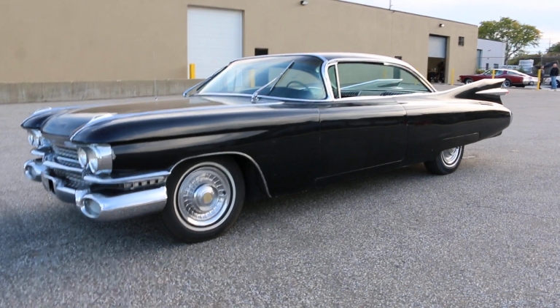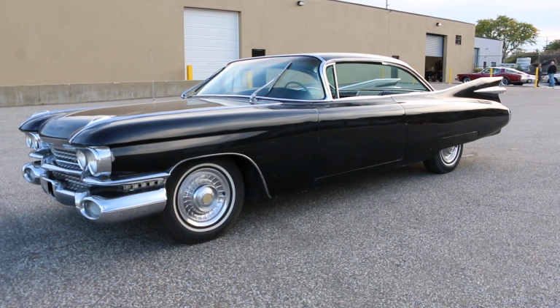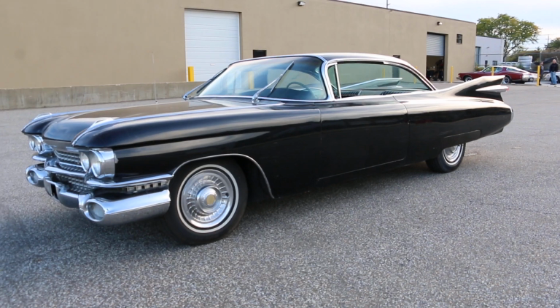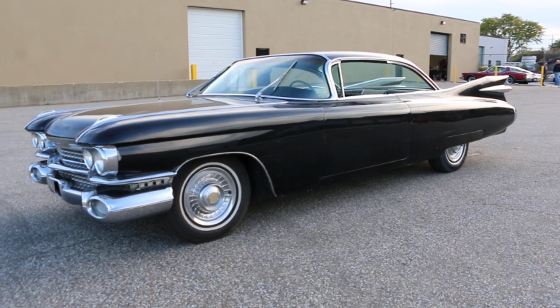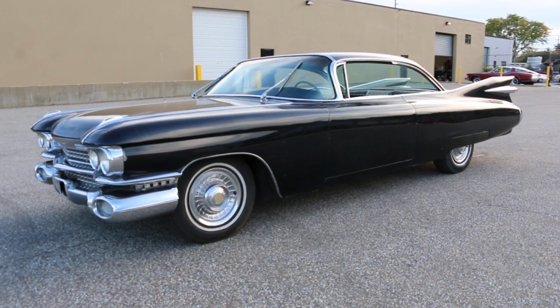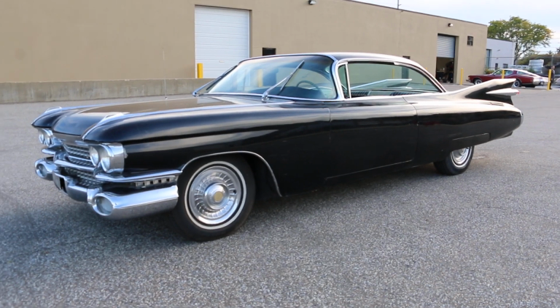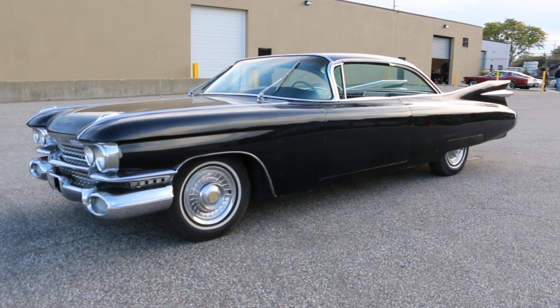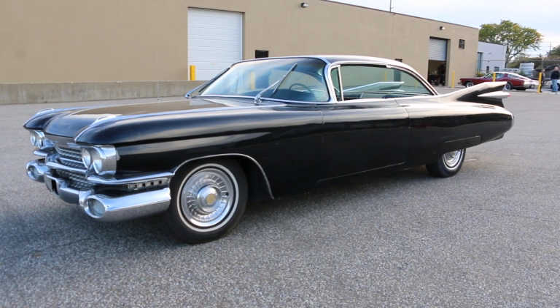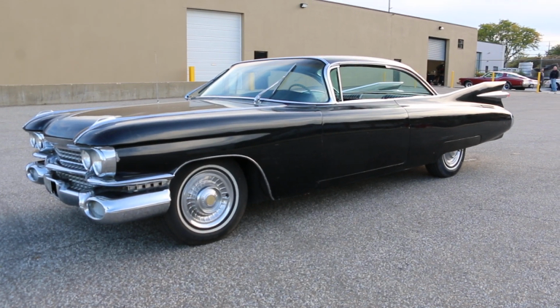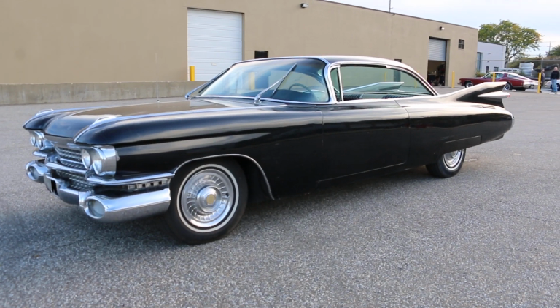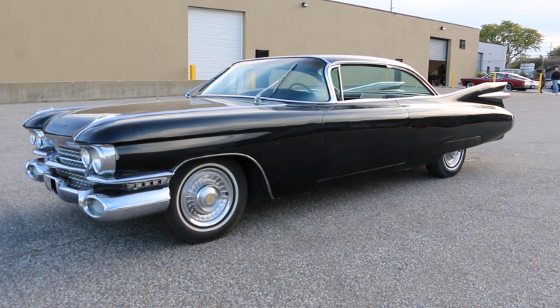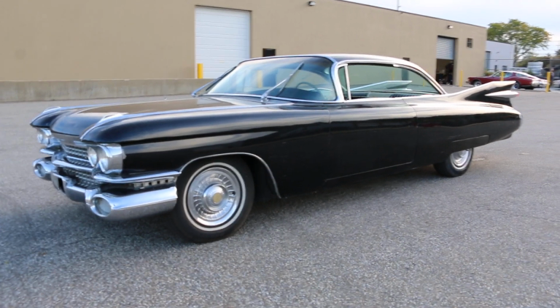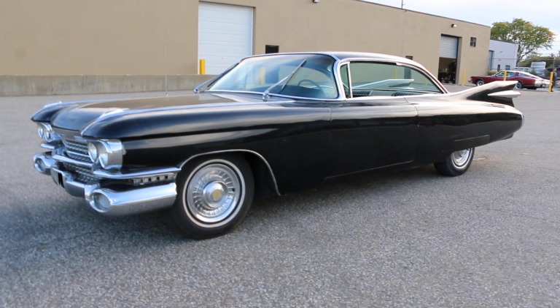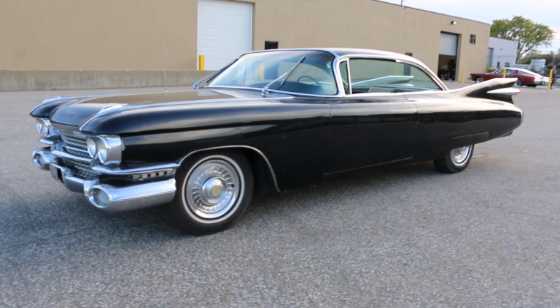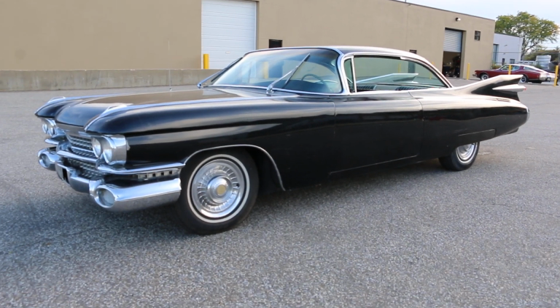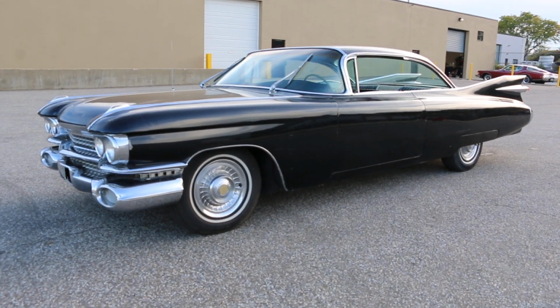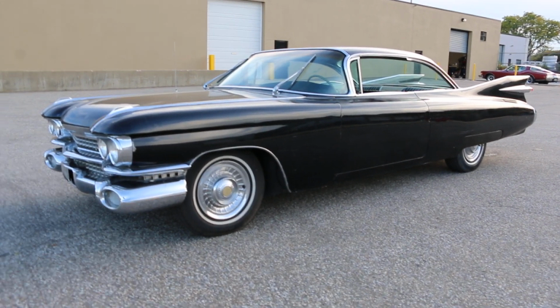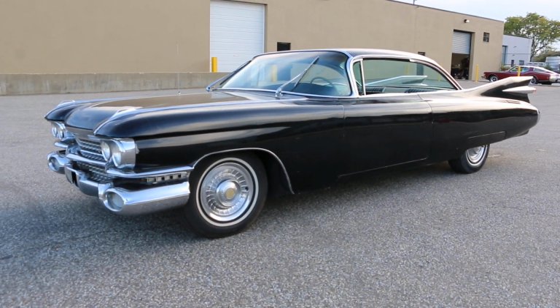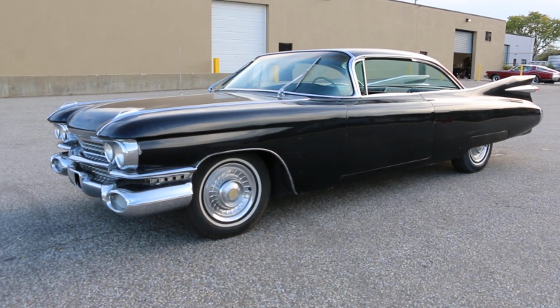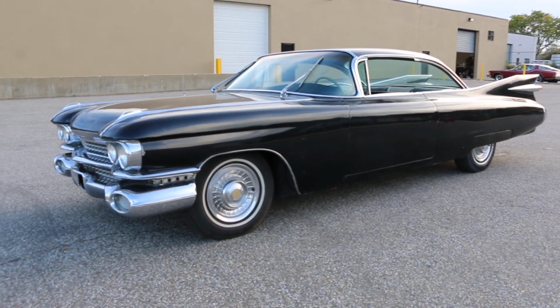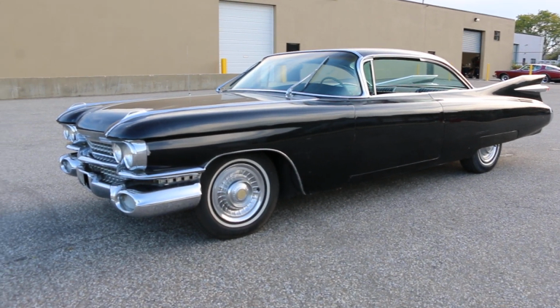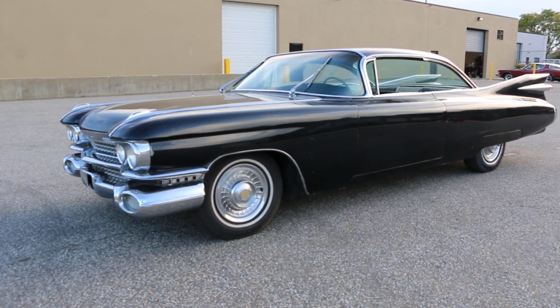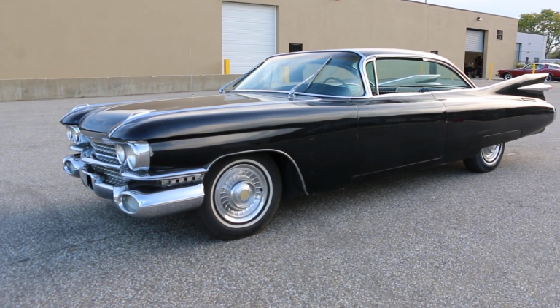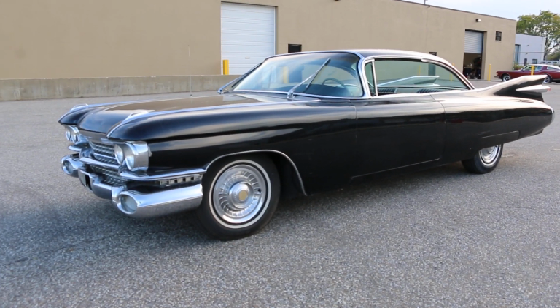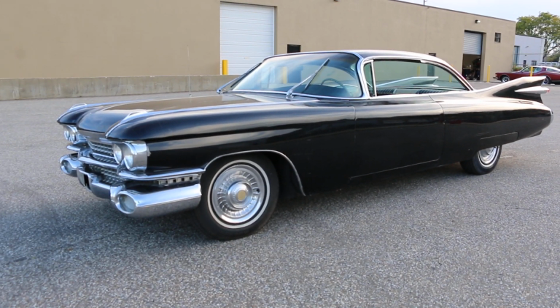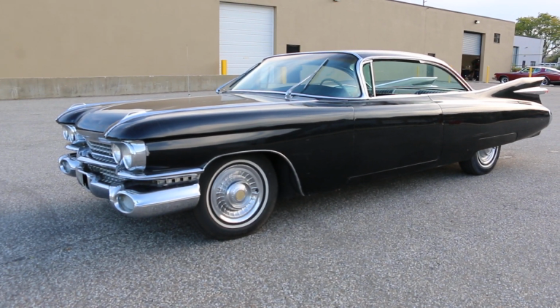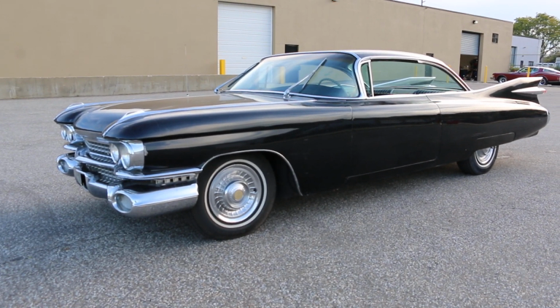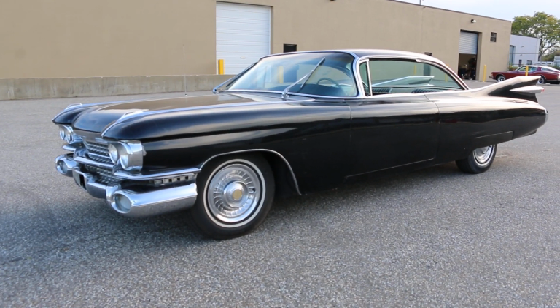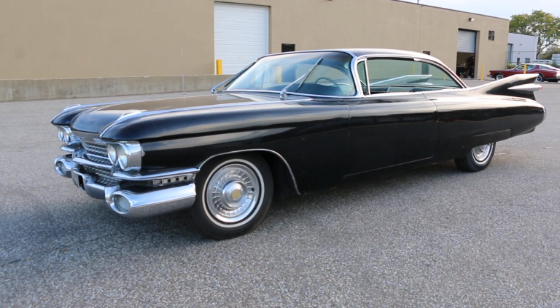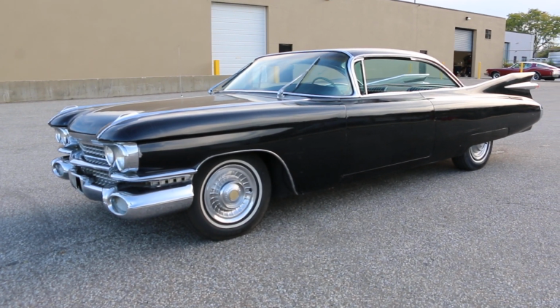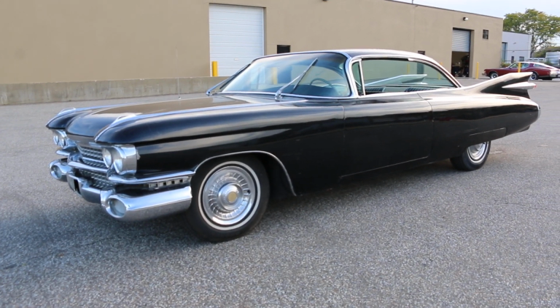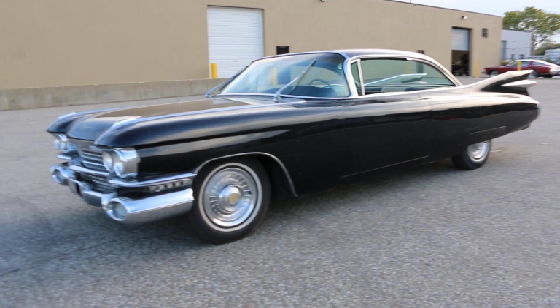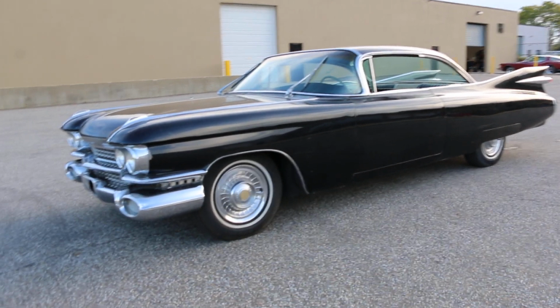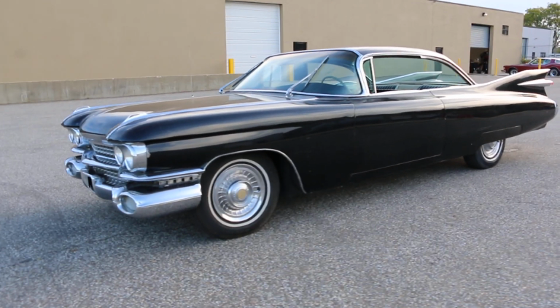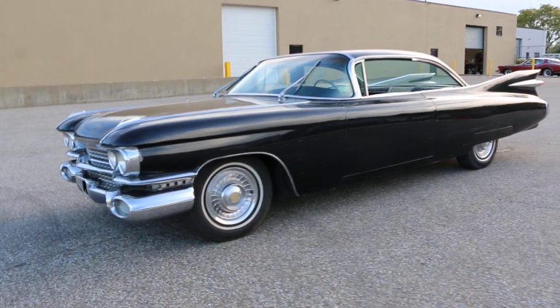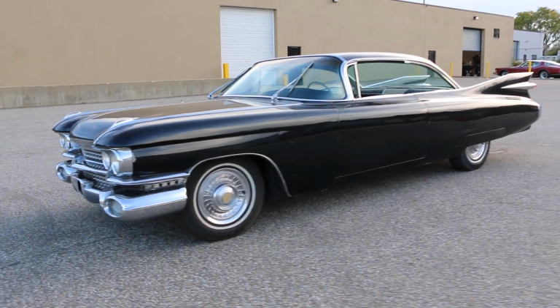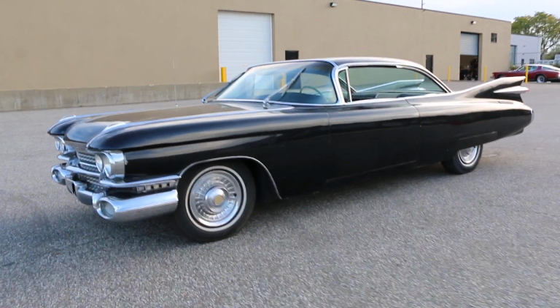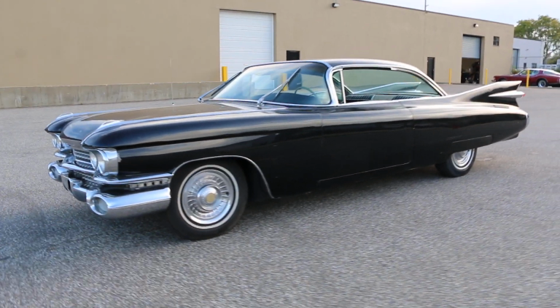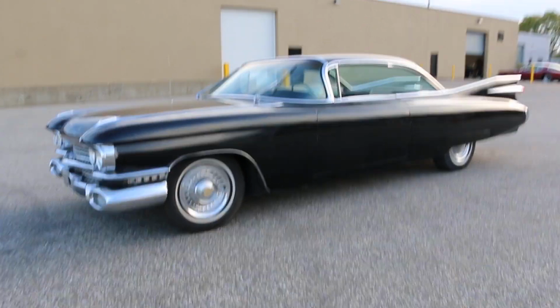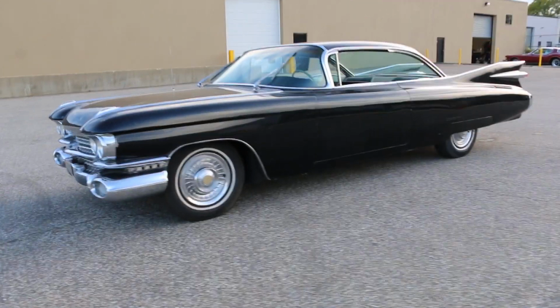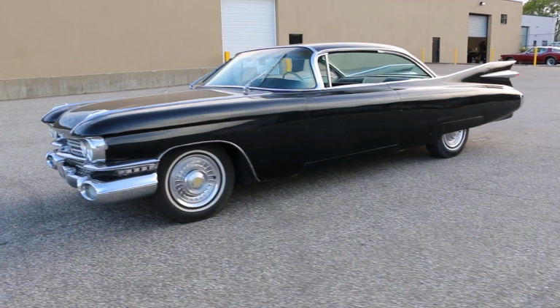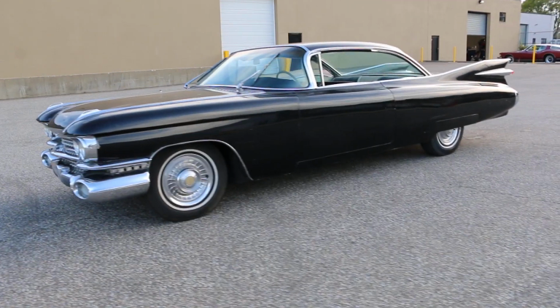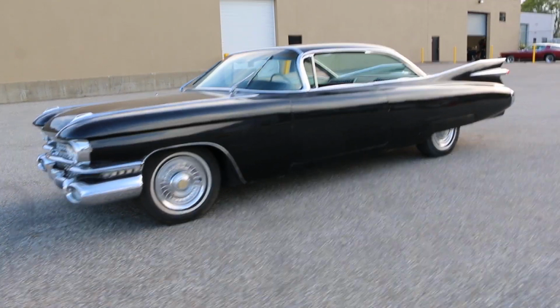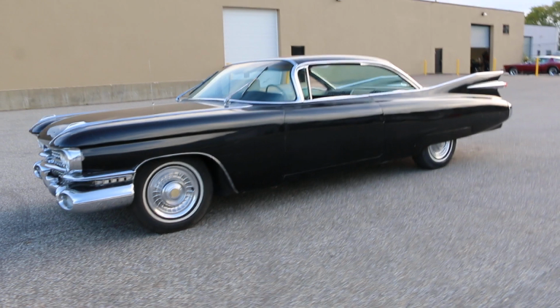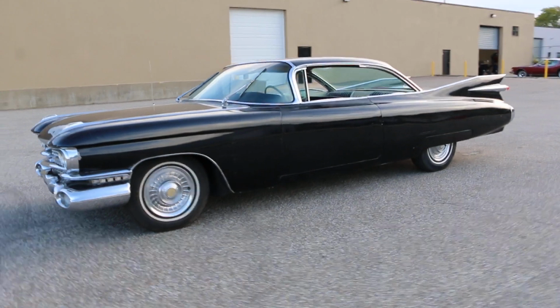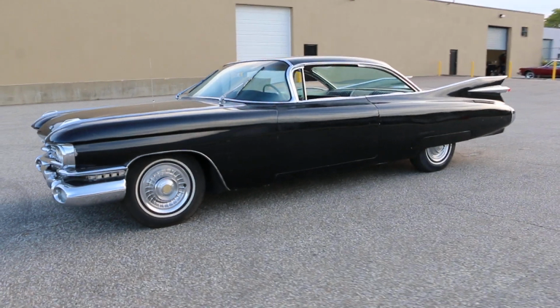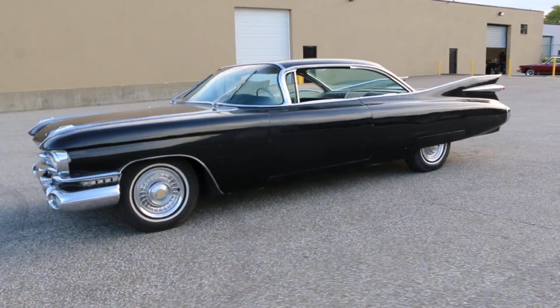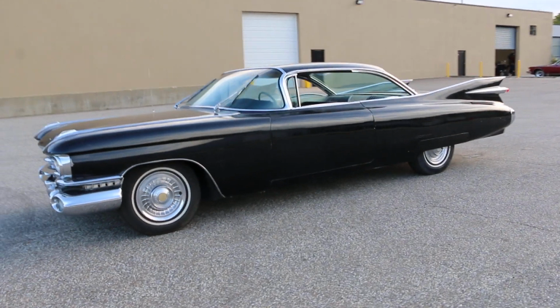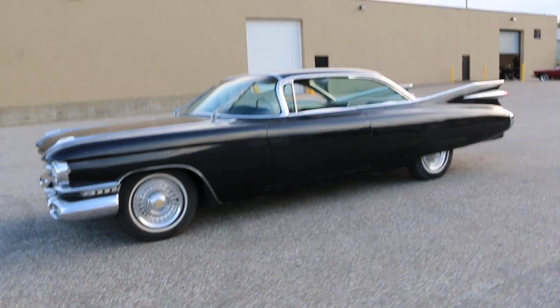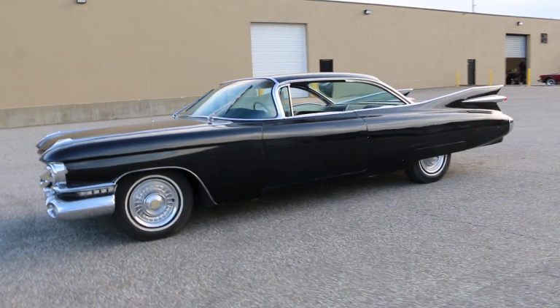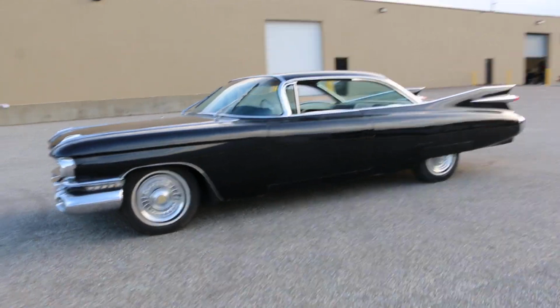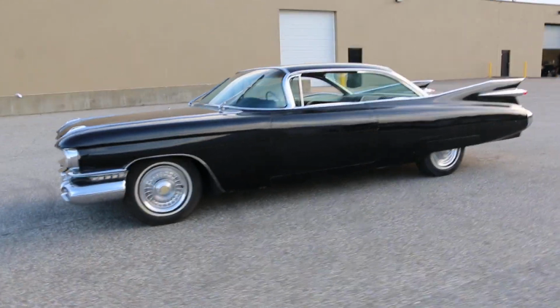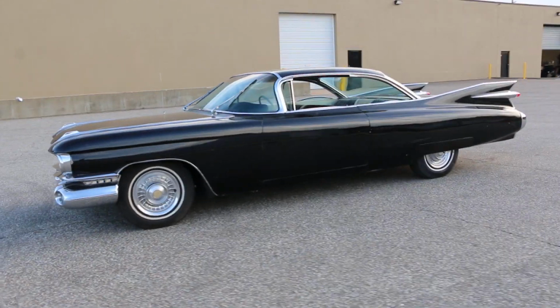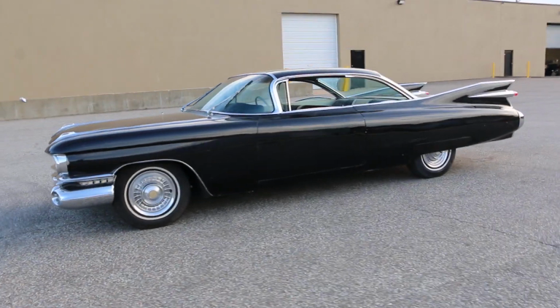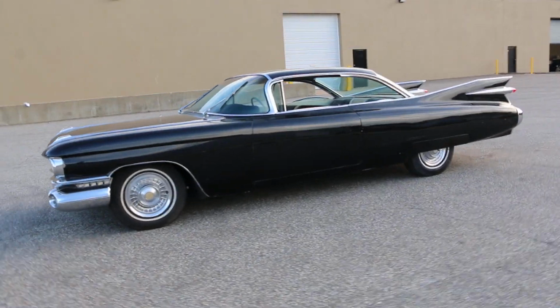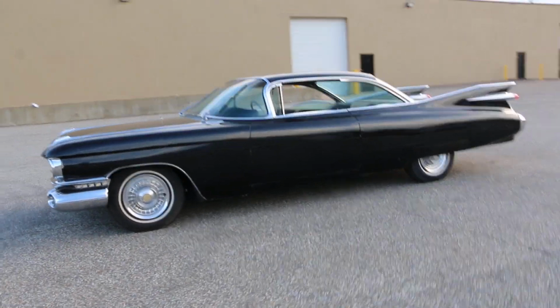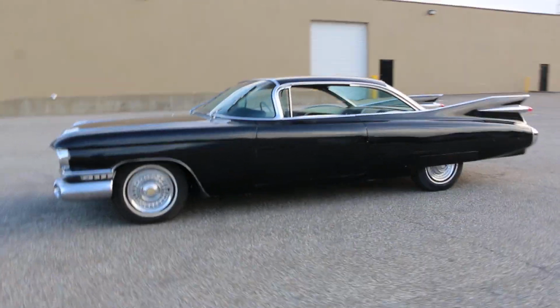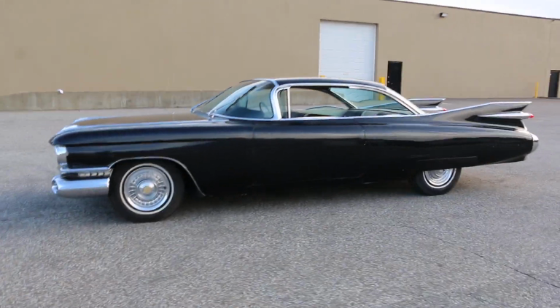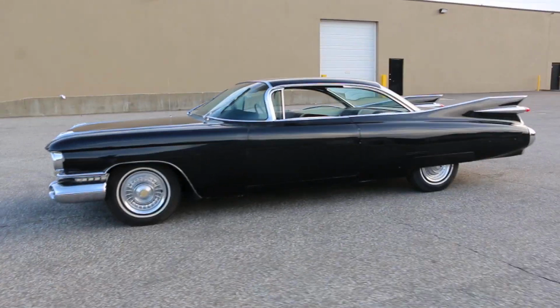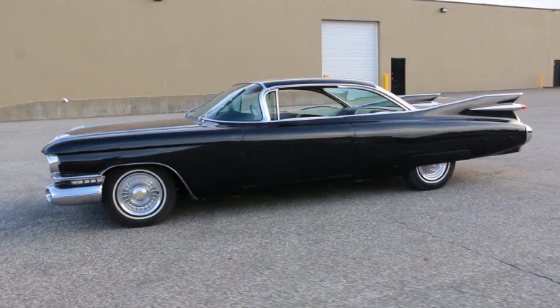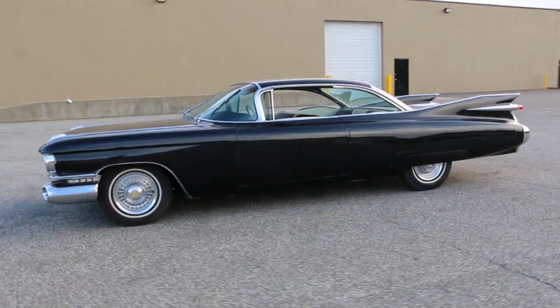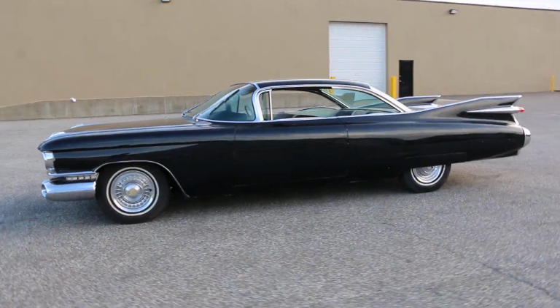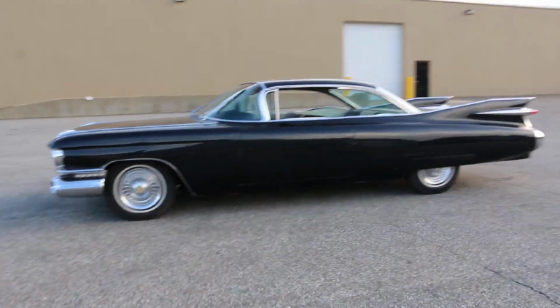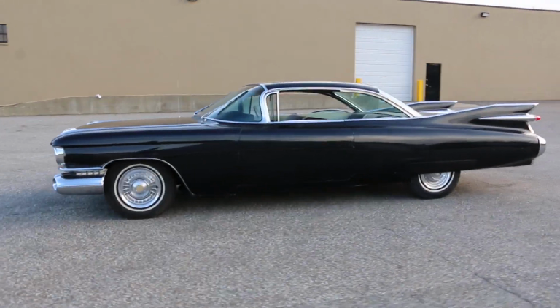Hey guys, thanks for joining us today. Mike here at WeBeAutos. Today we've got a 1959 Caddy, finished in black with a black and white interior.